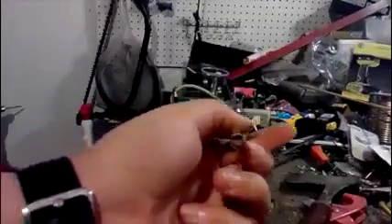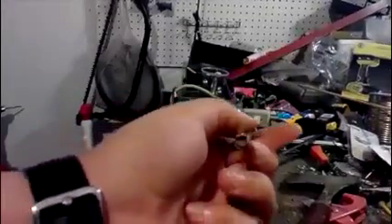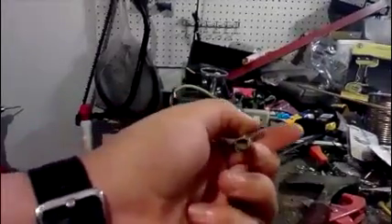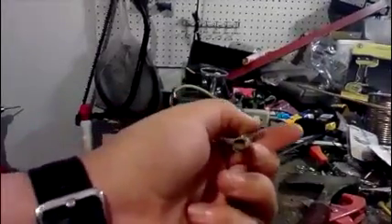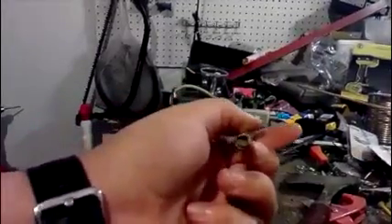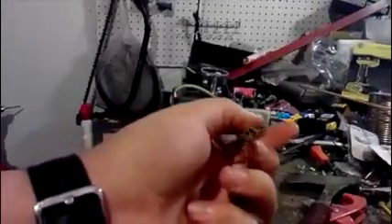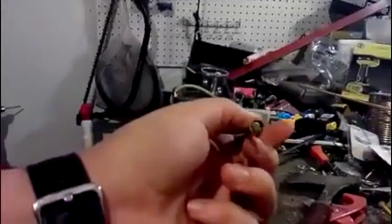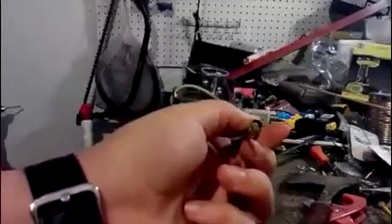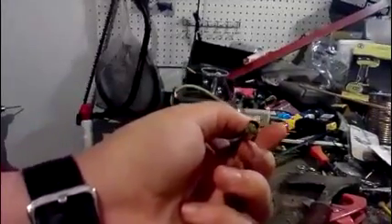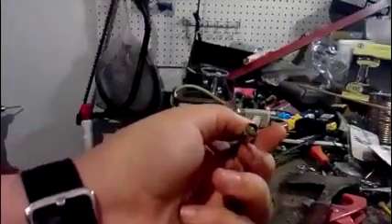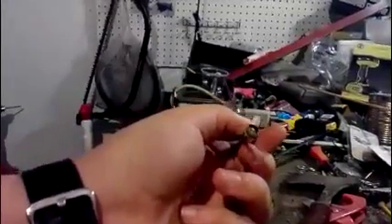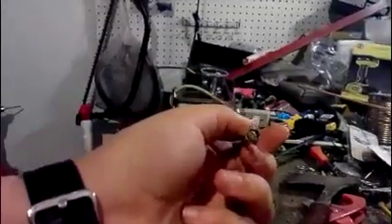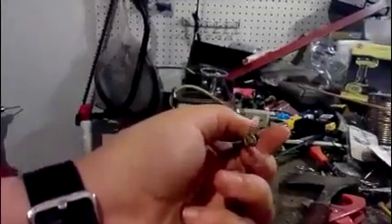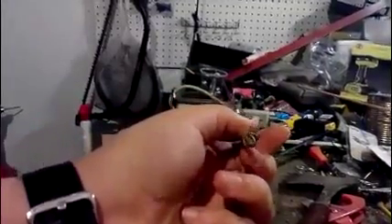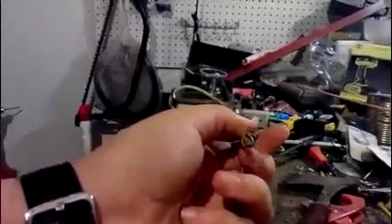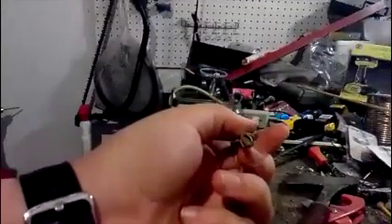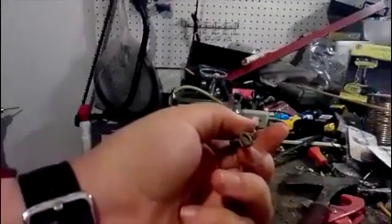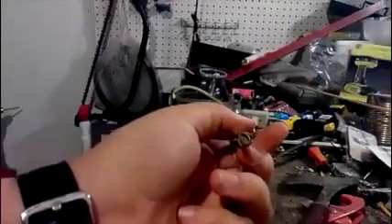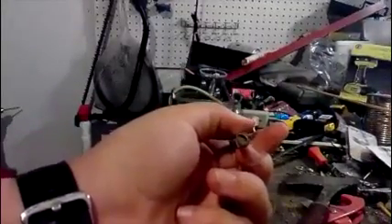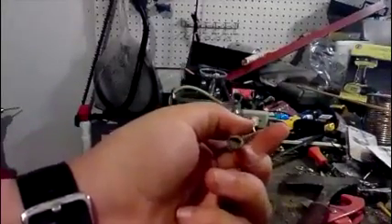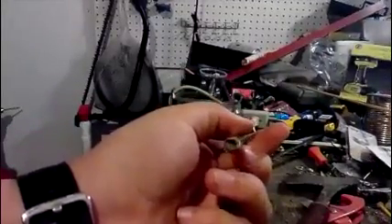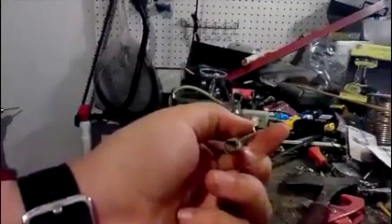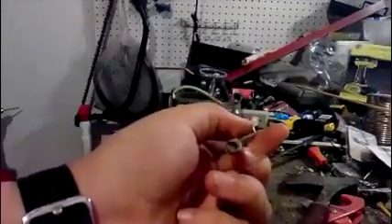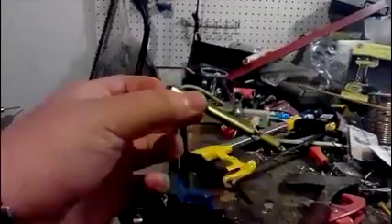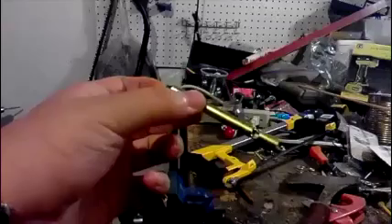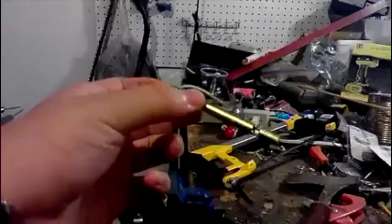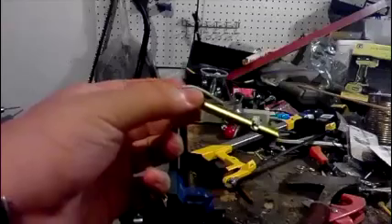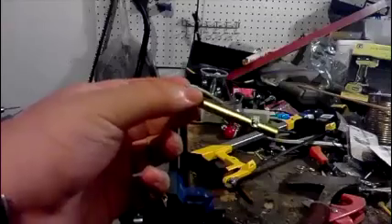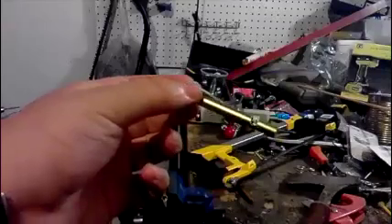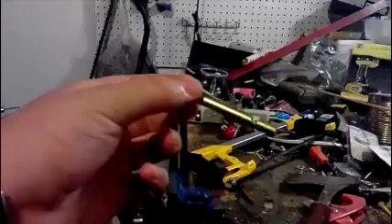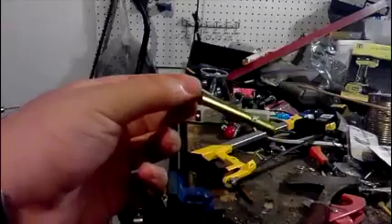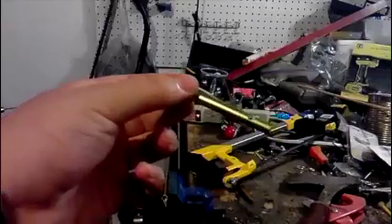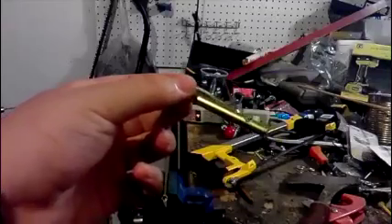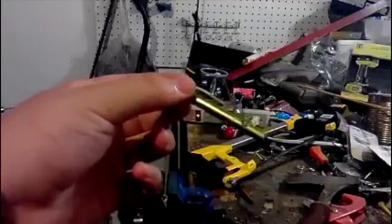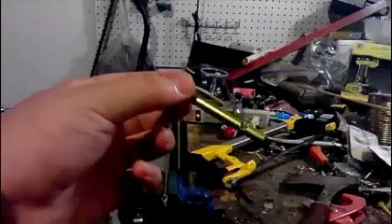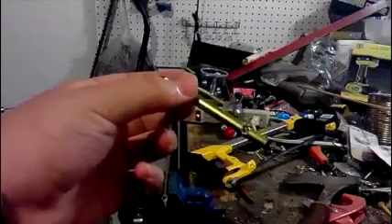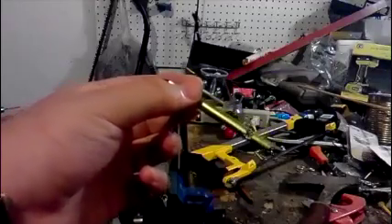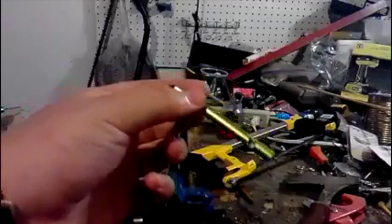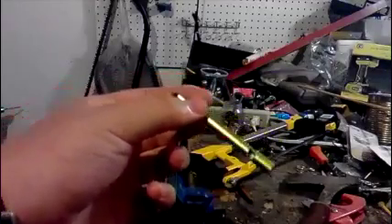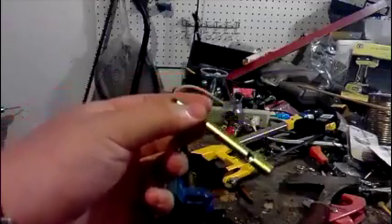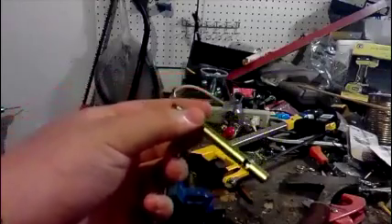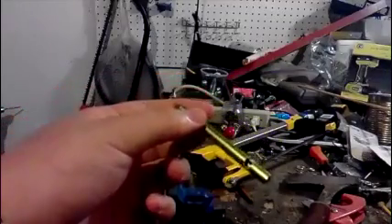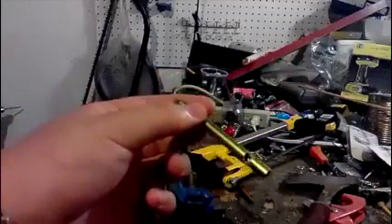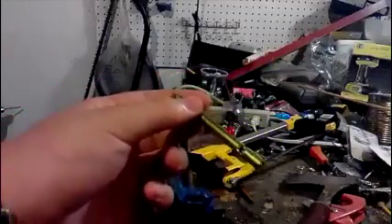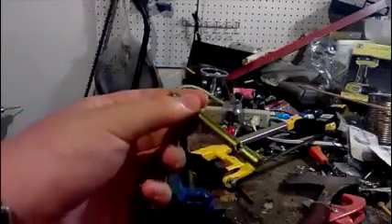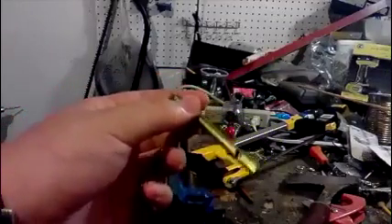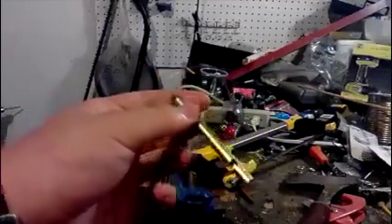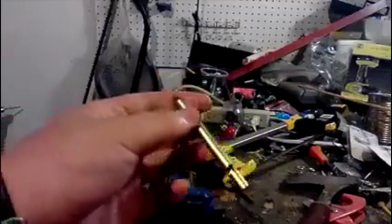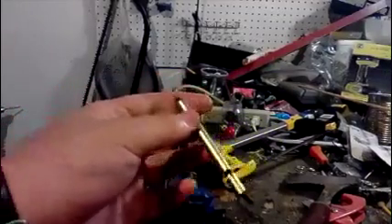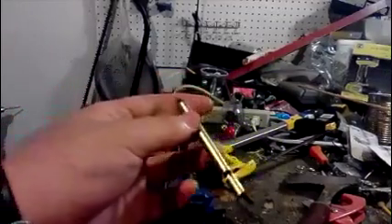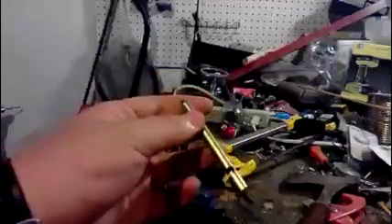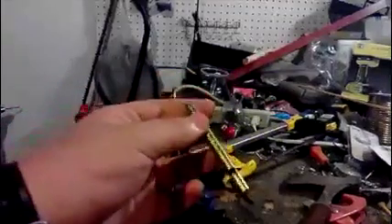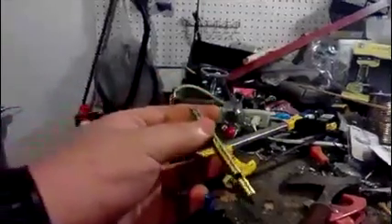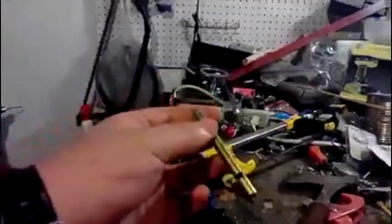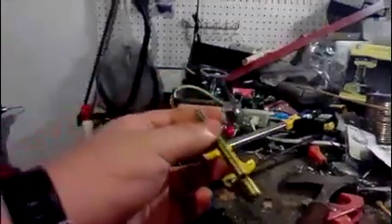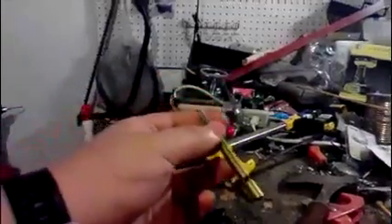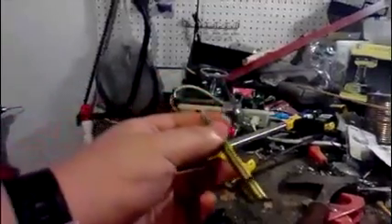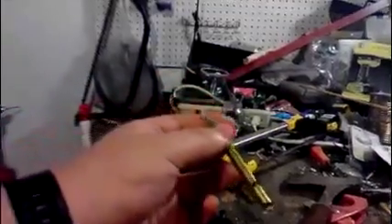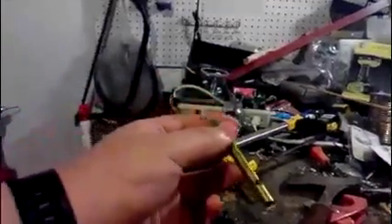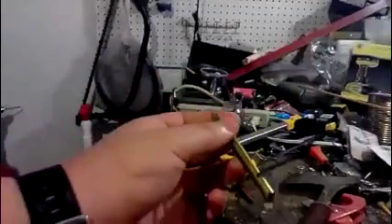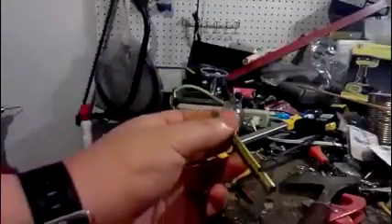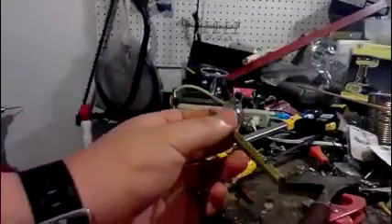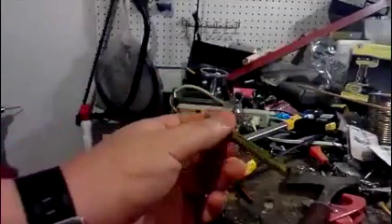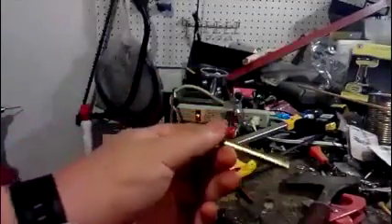You can see right there — I'm going to proceed to file all the sharp edges so you don't cut yourself when you're using it.